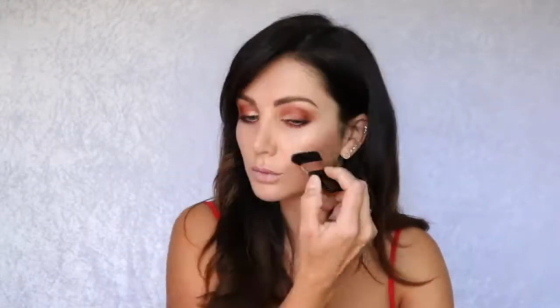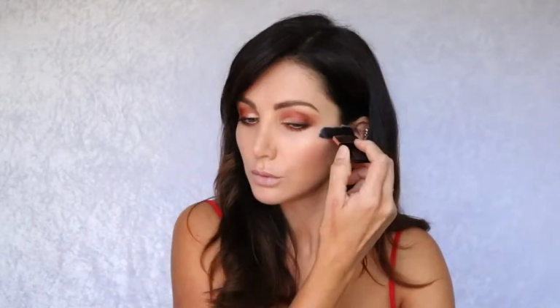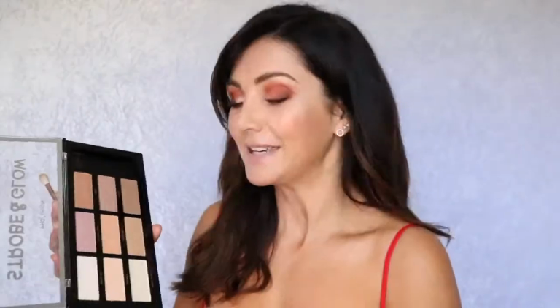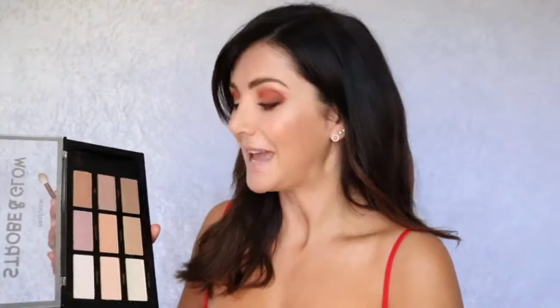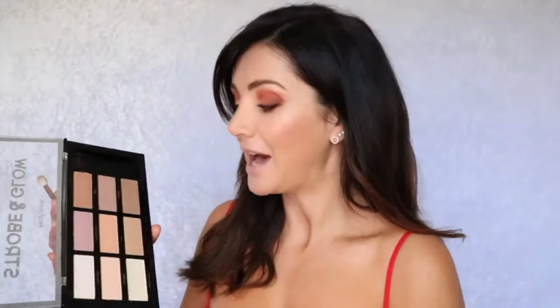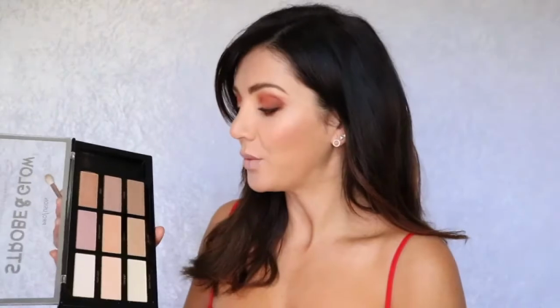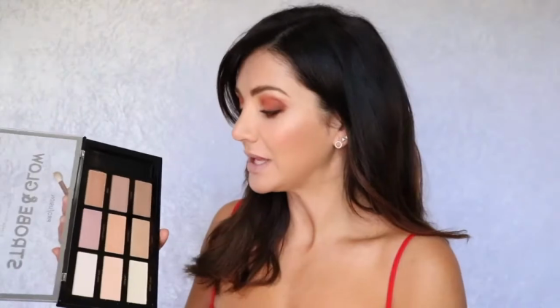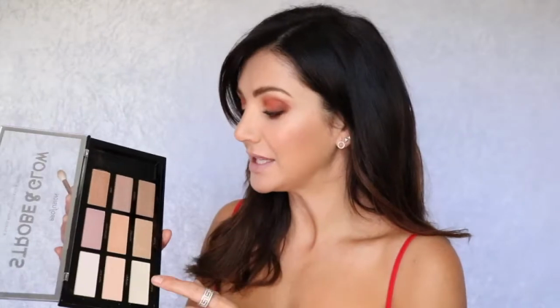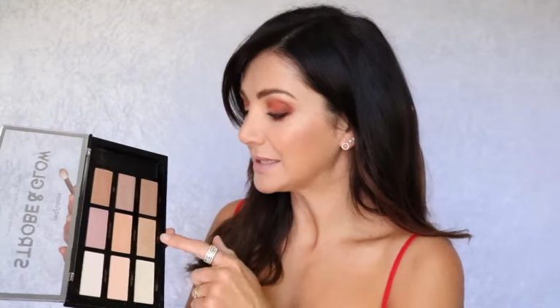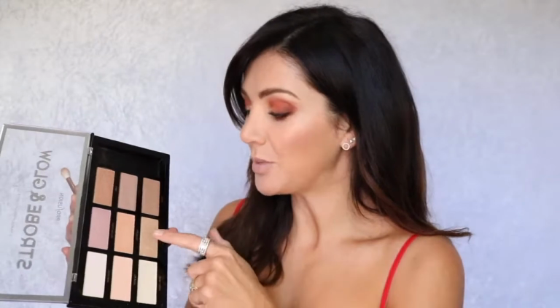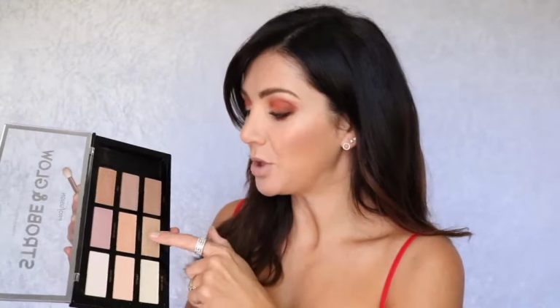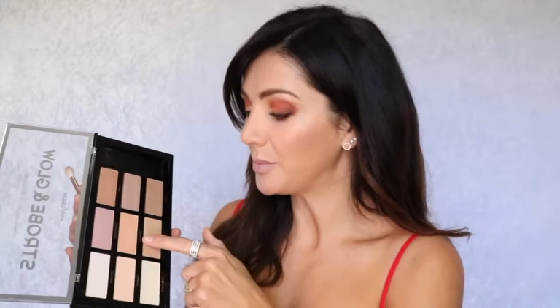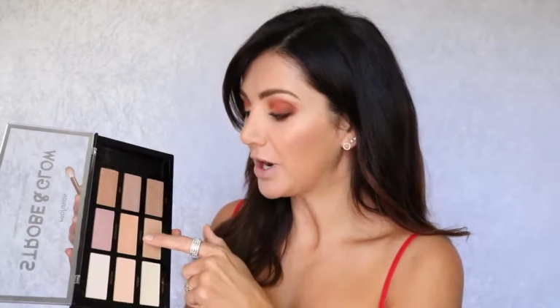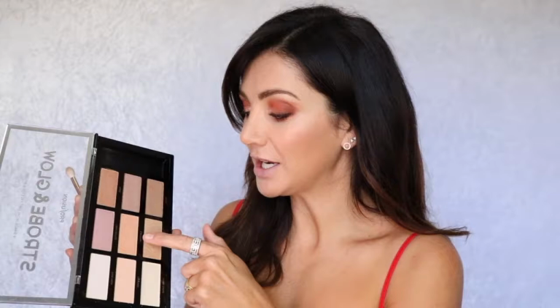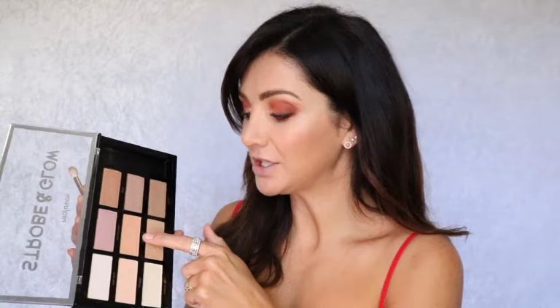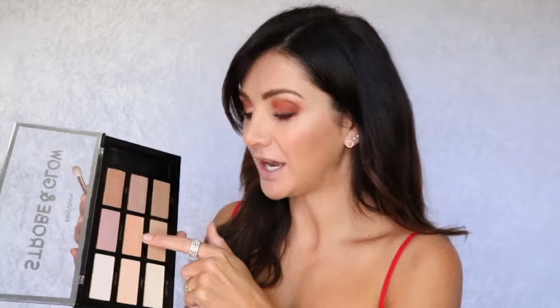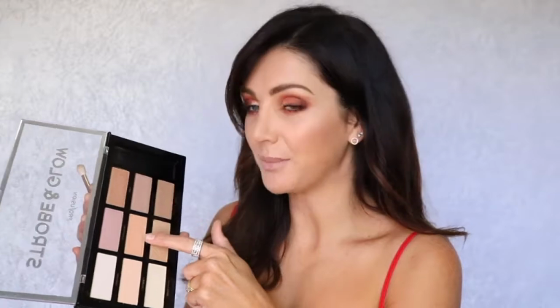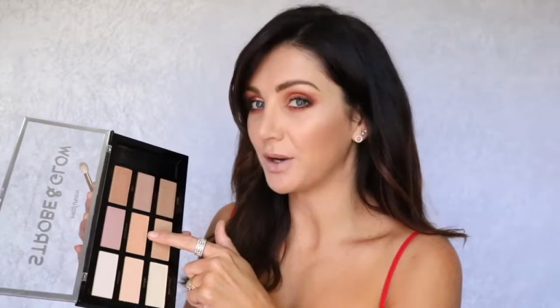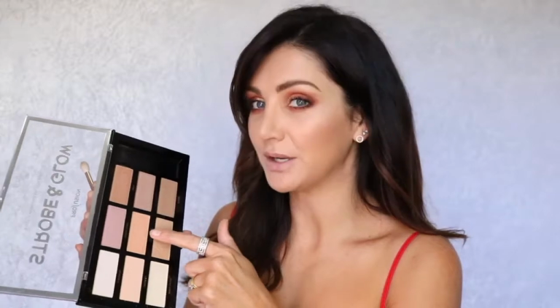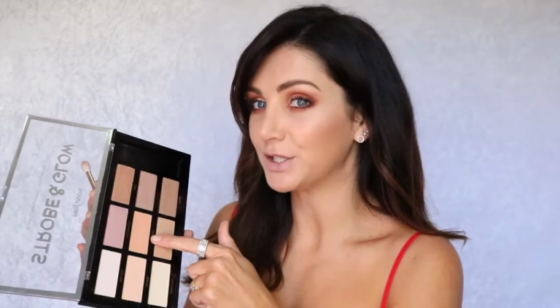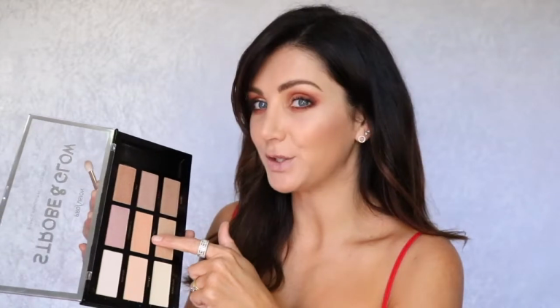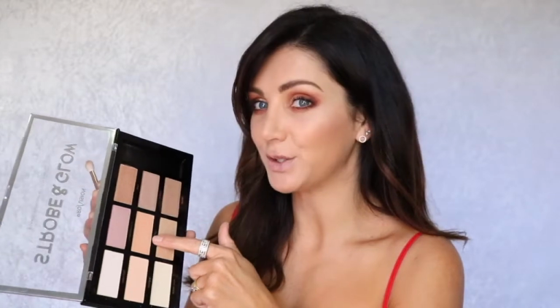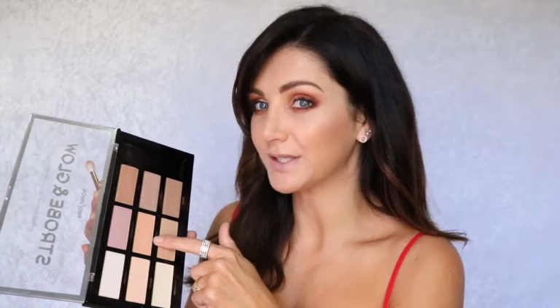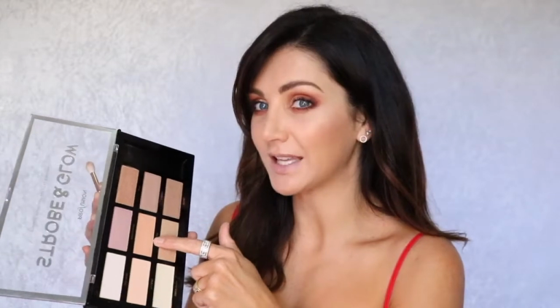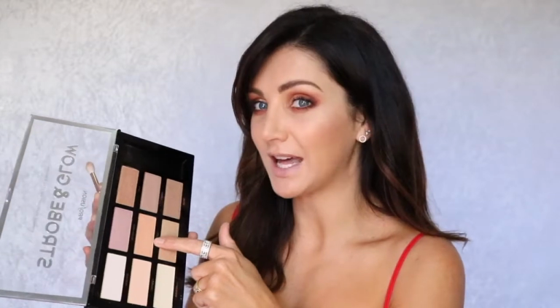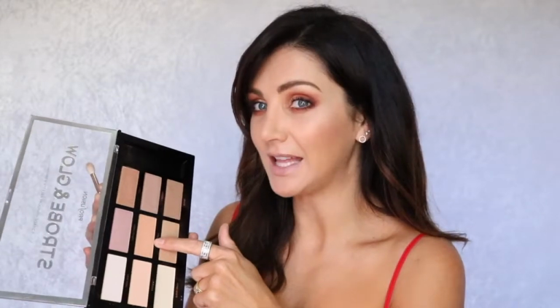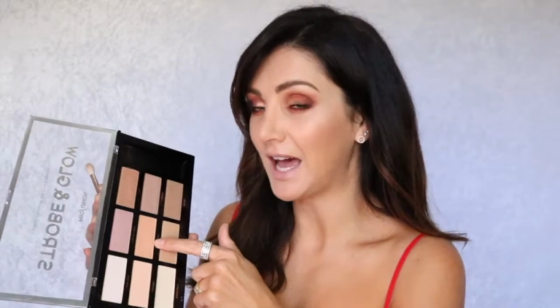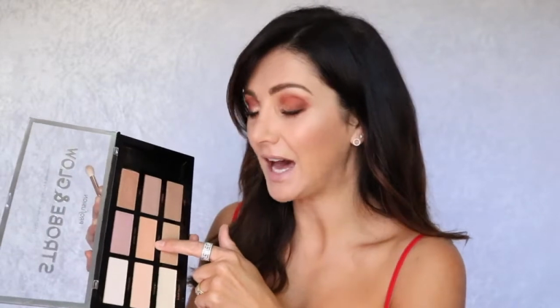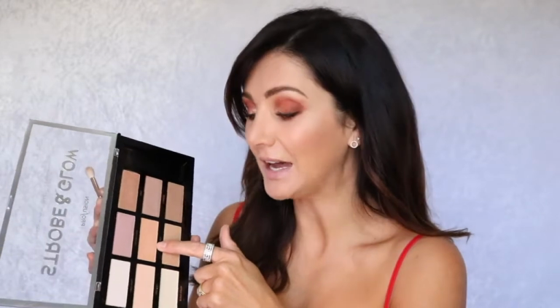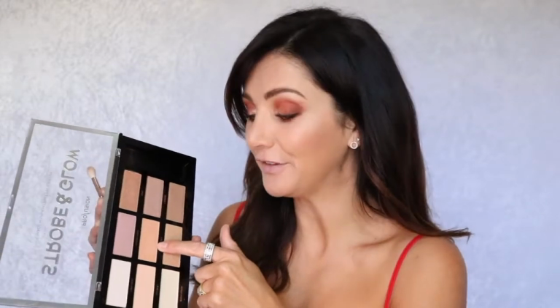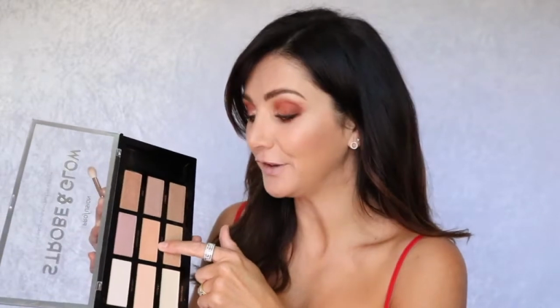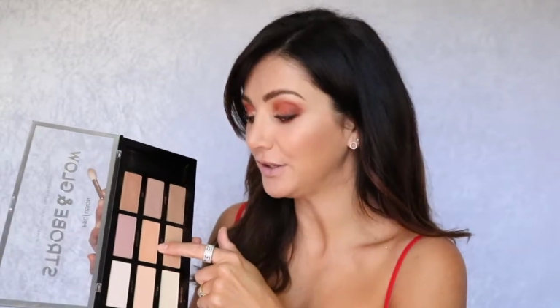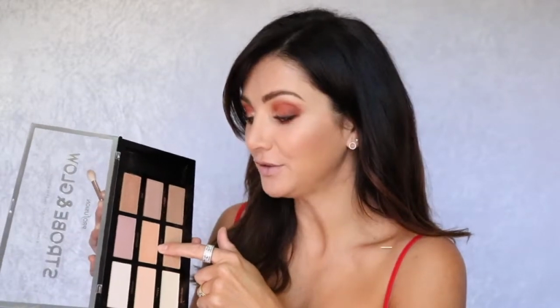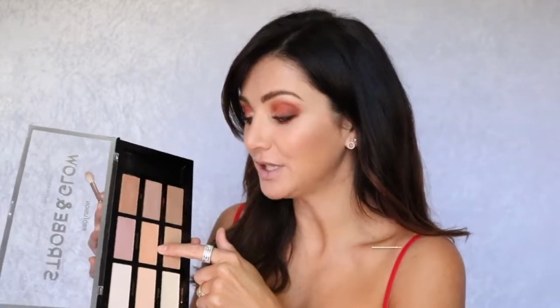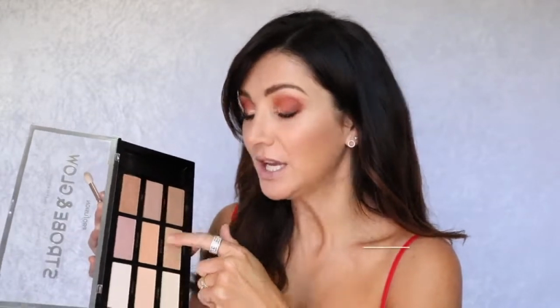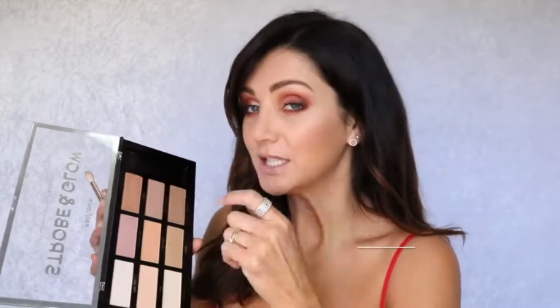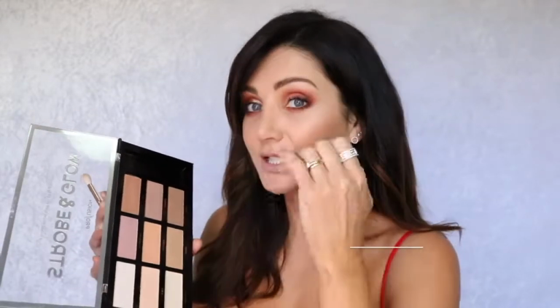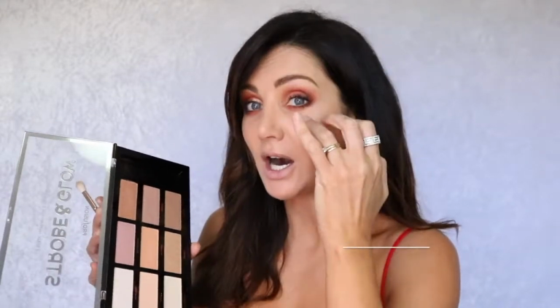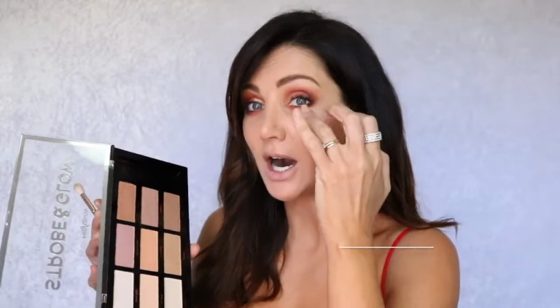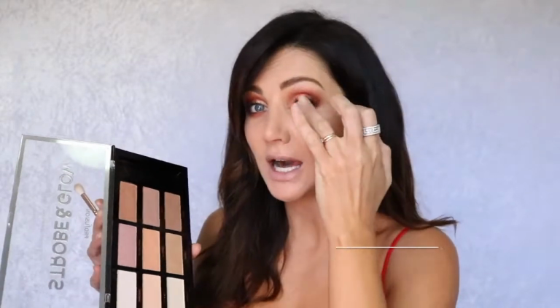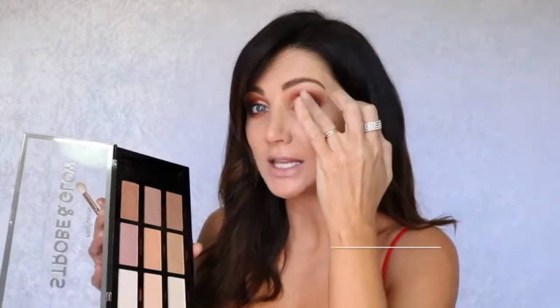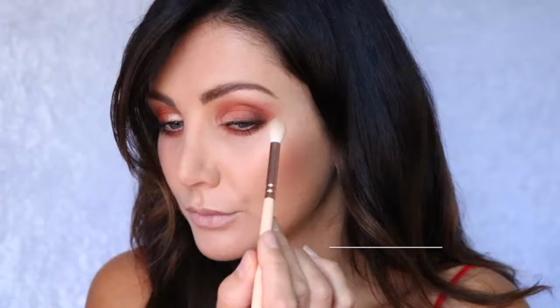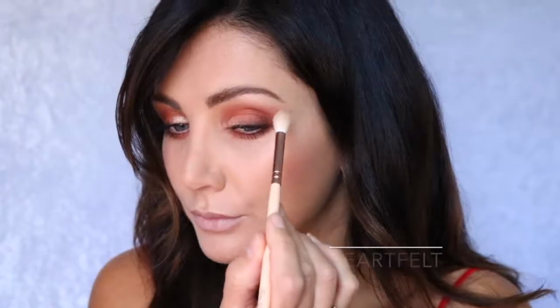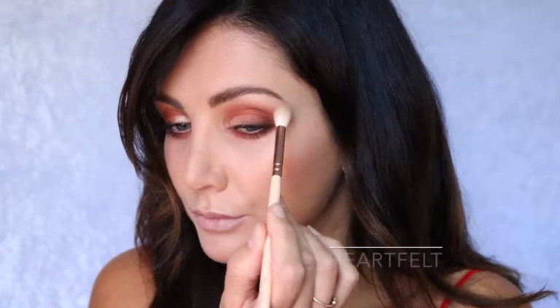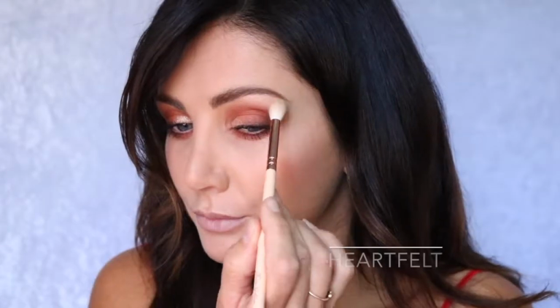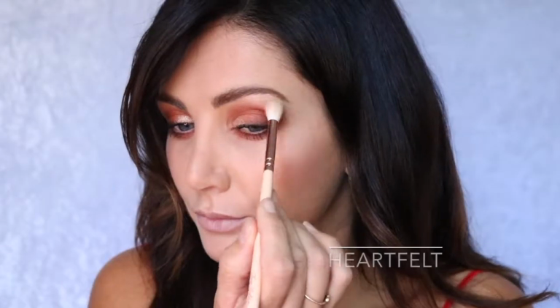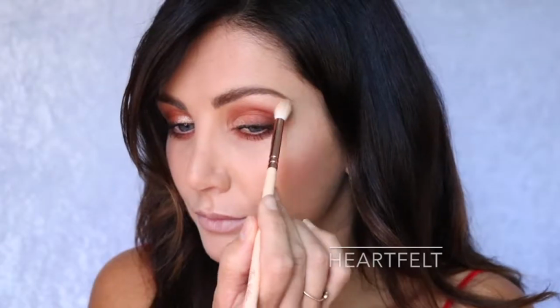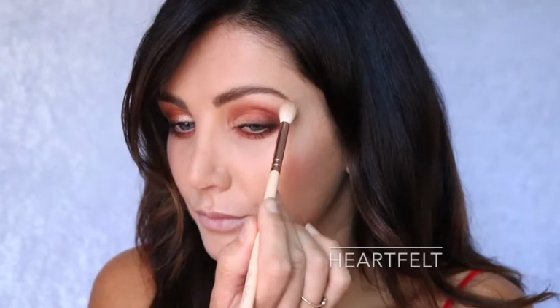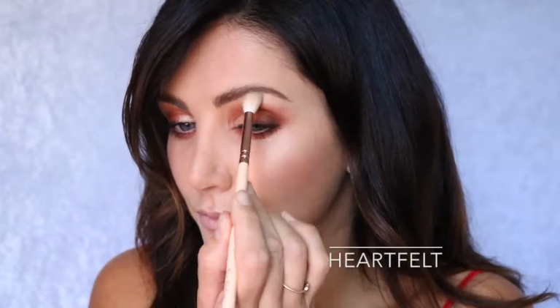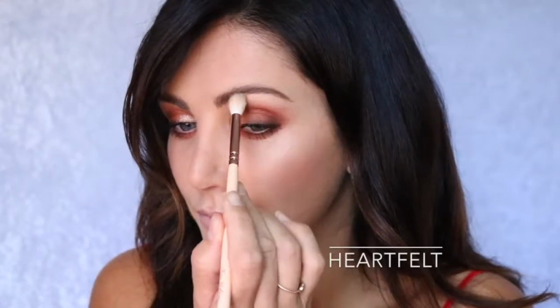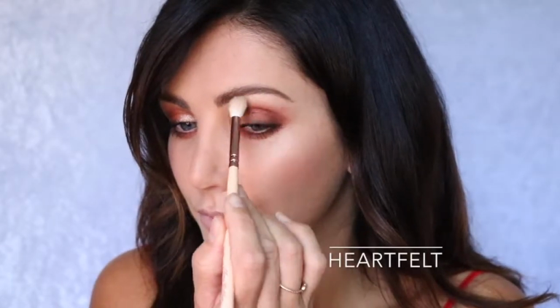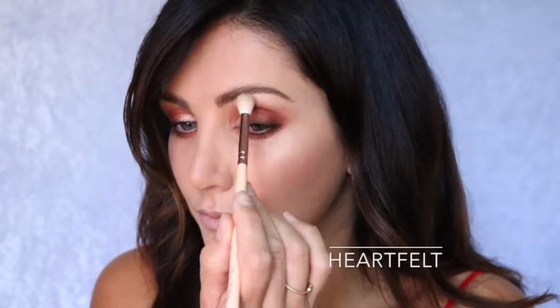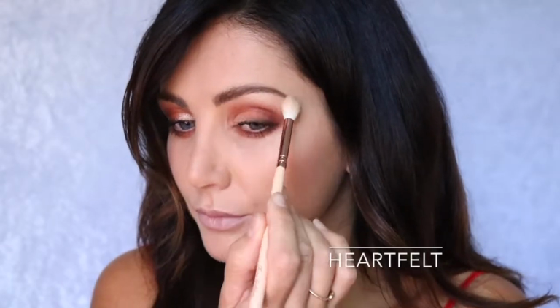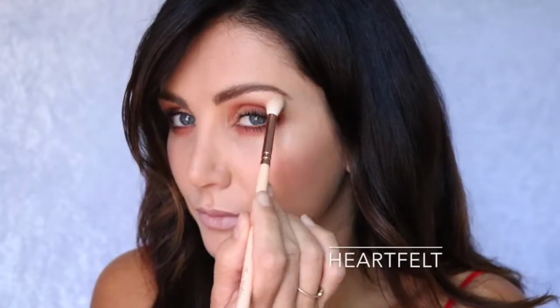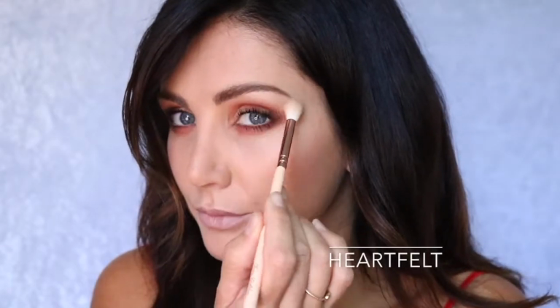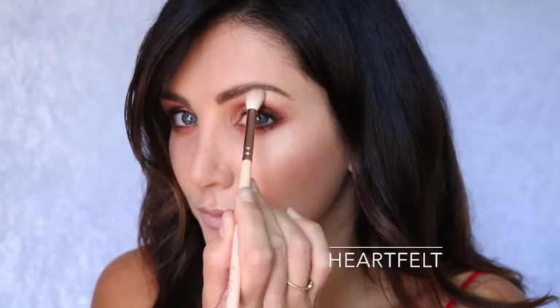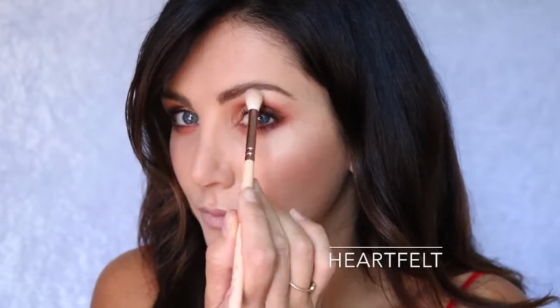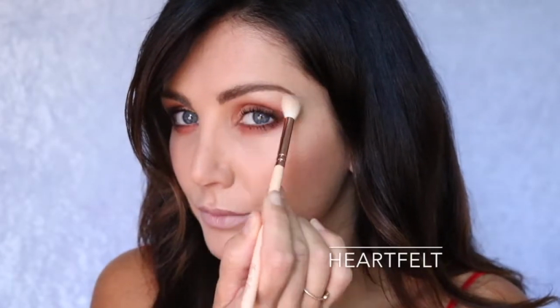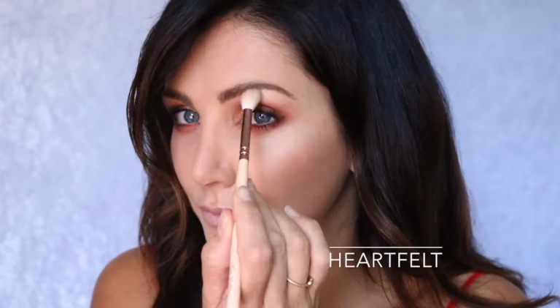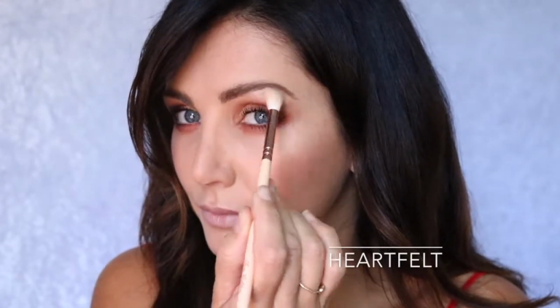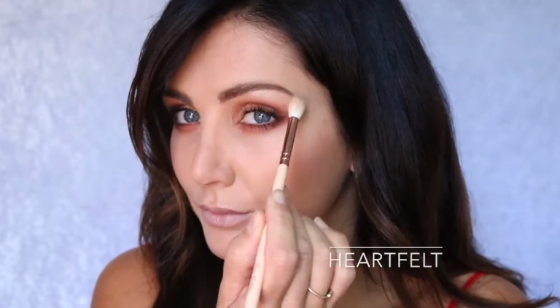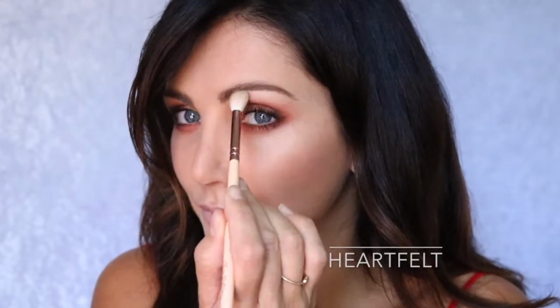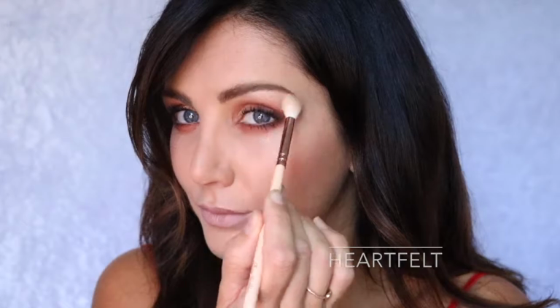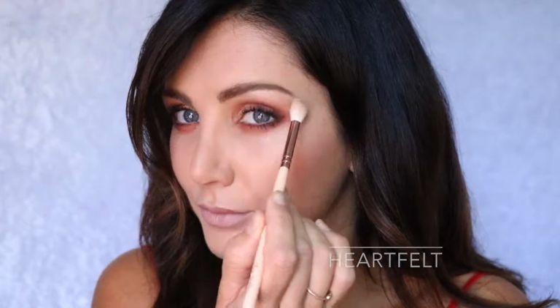Now with a smaller brush, I'm going to use the colour Heartfelt to highlight my brow bone just underneath my eyebrow.